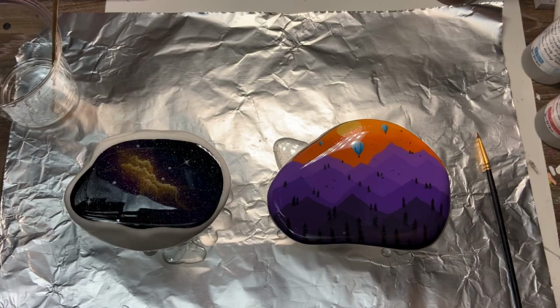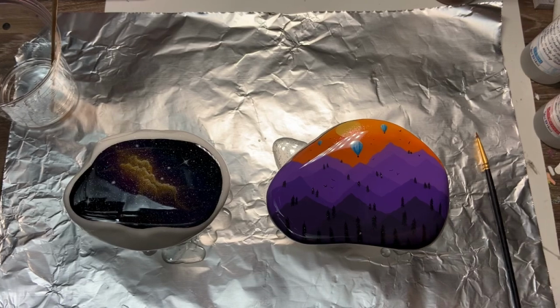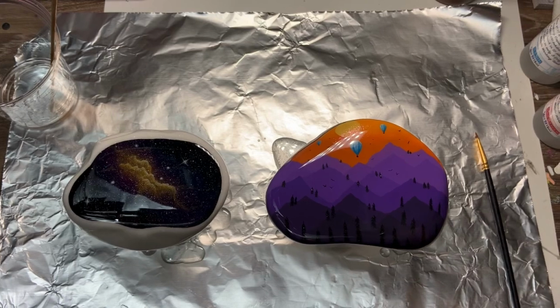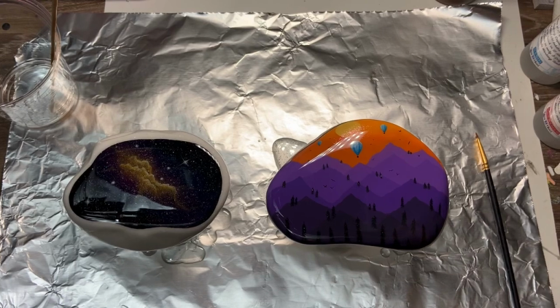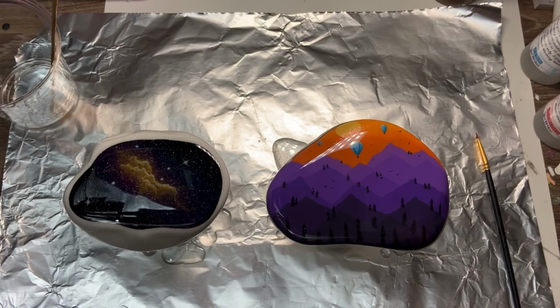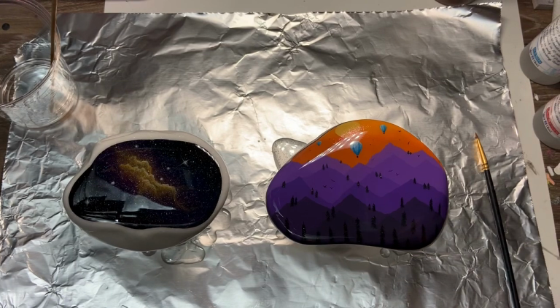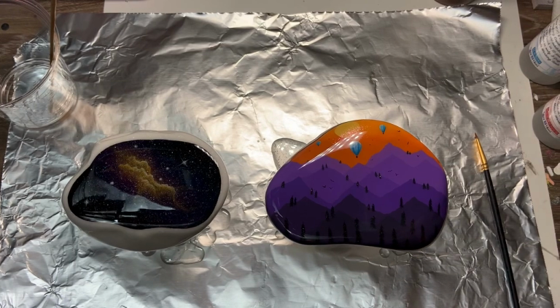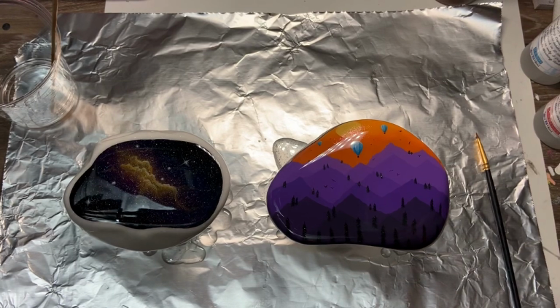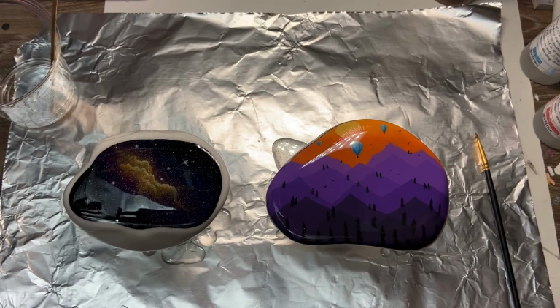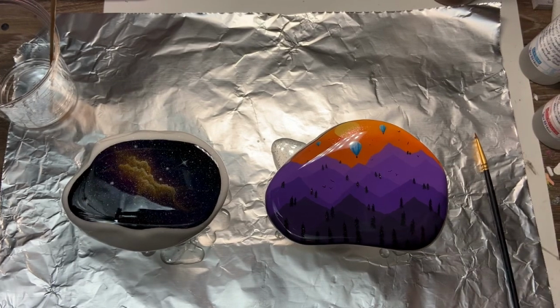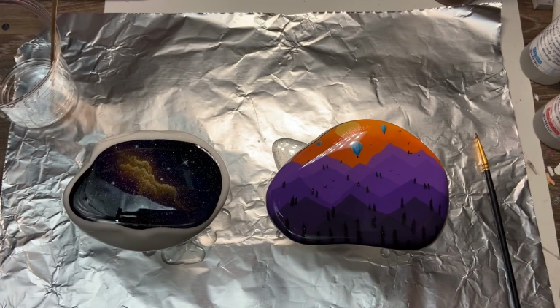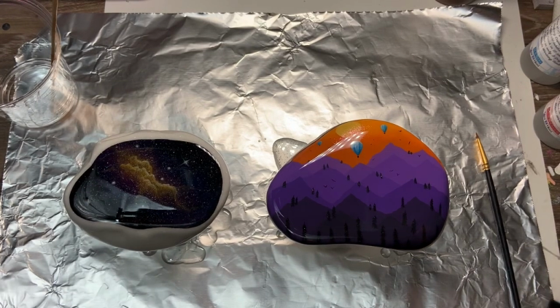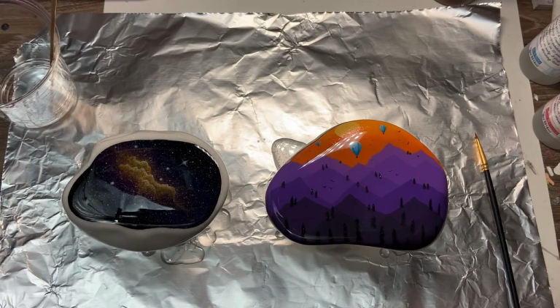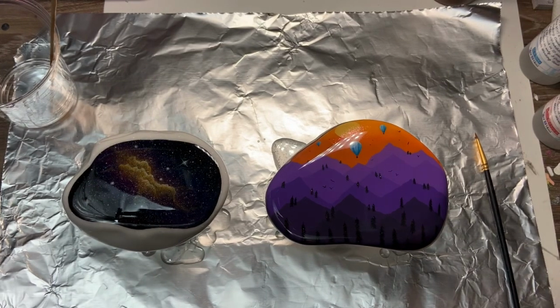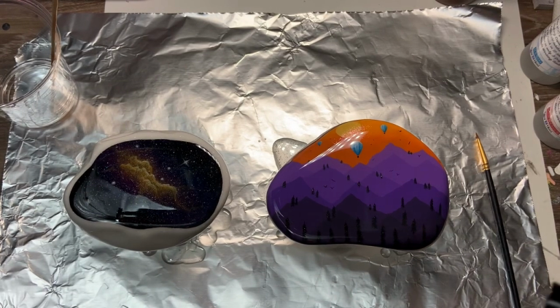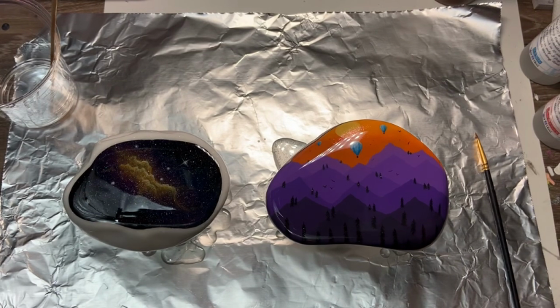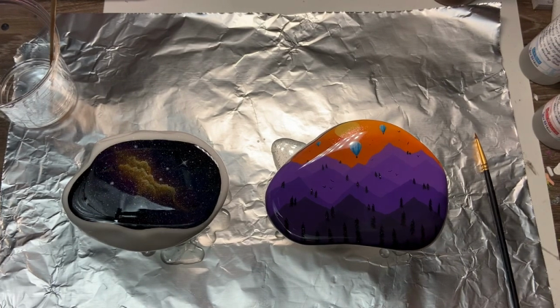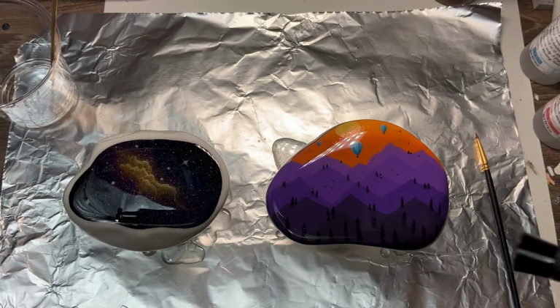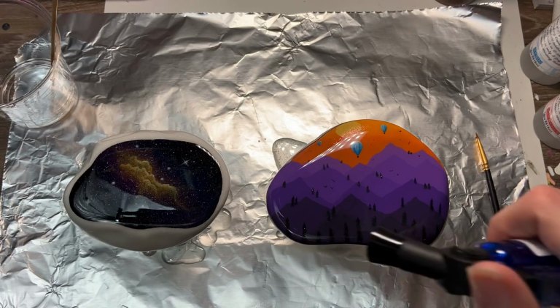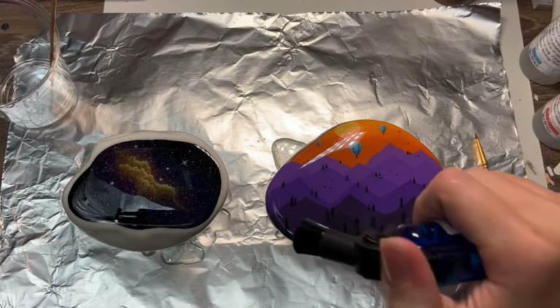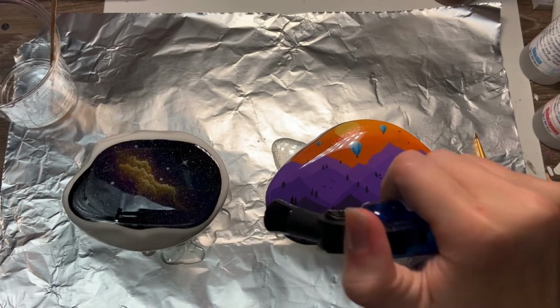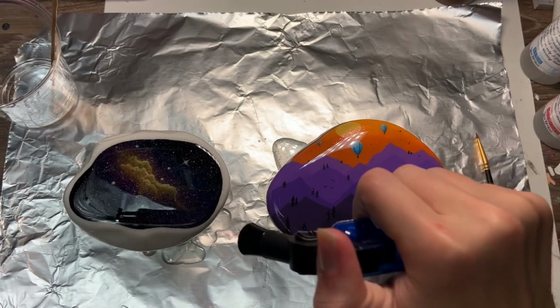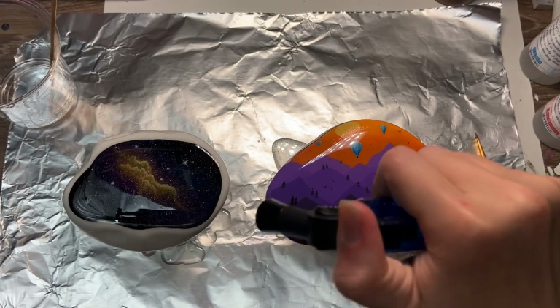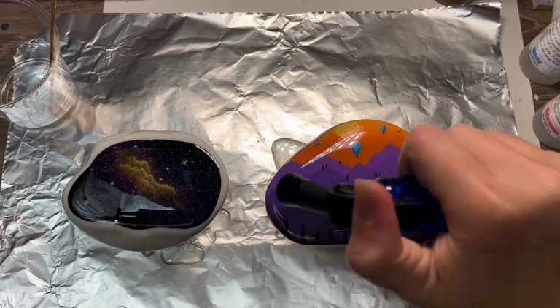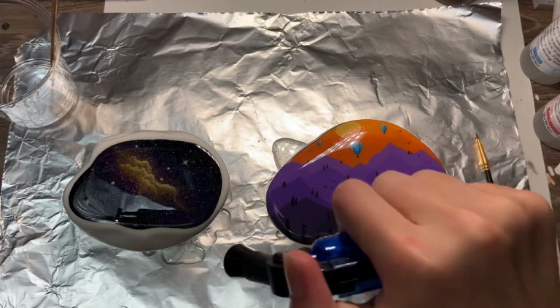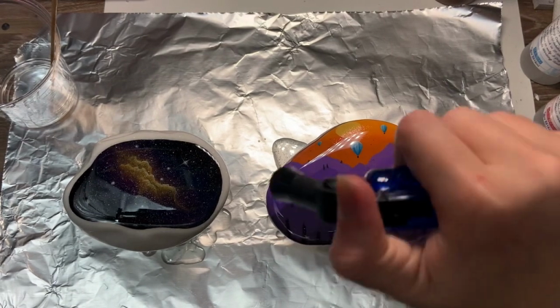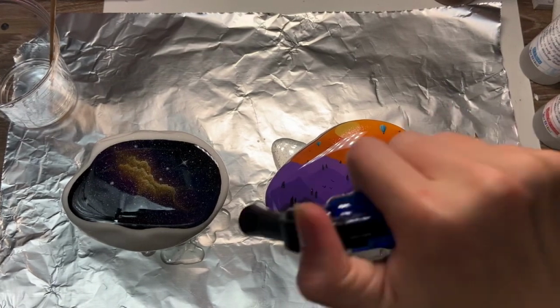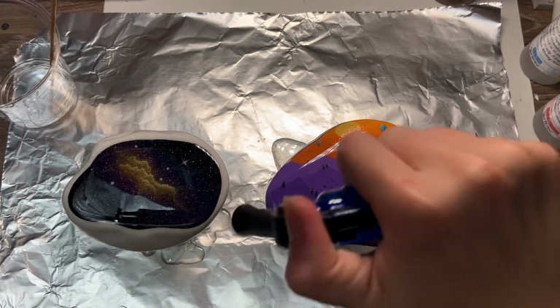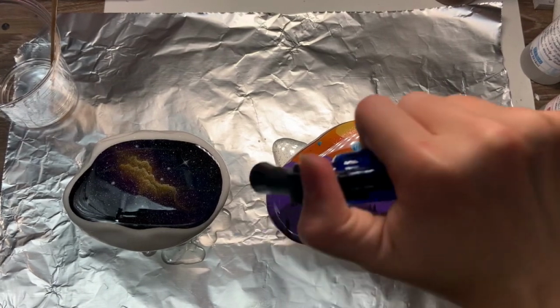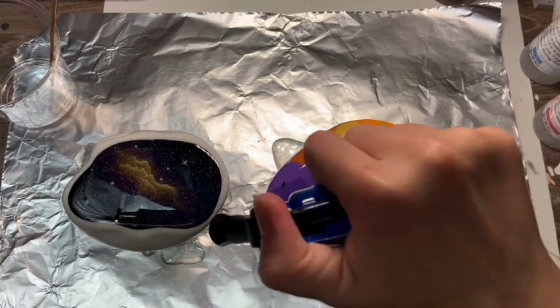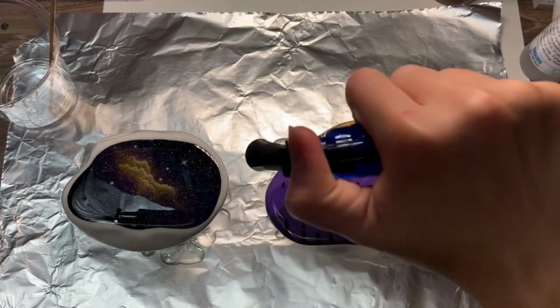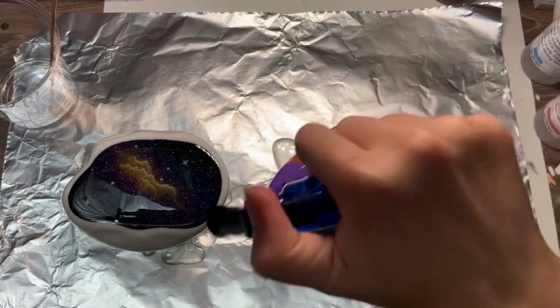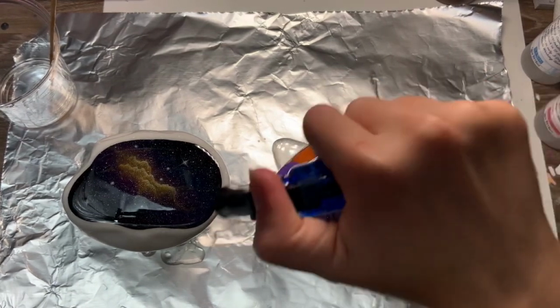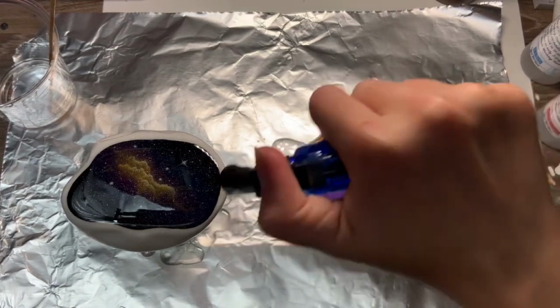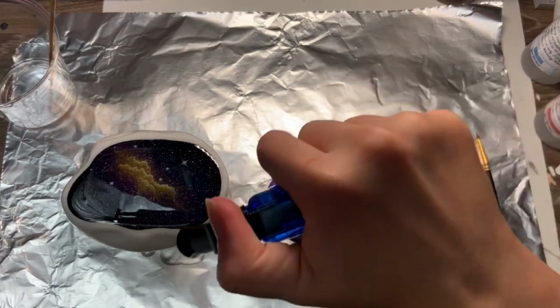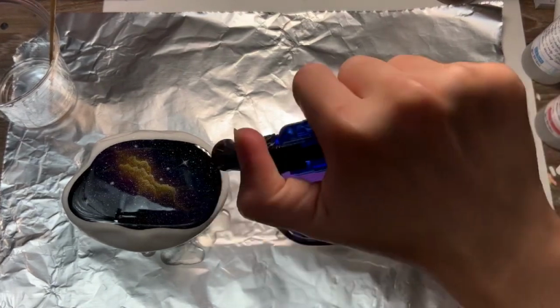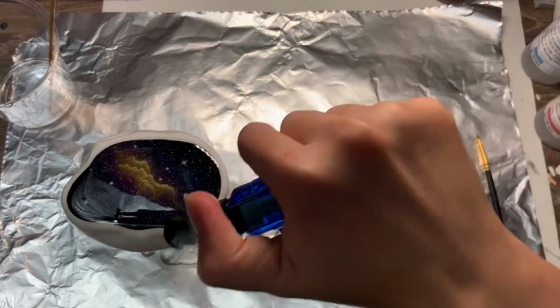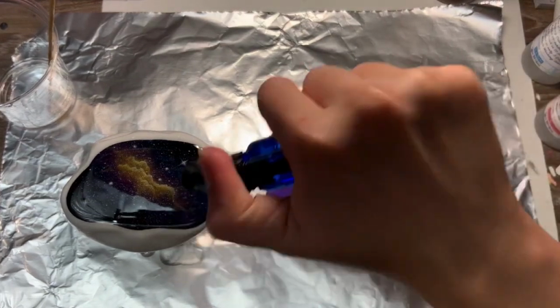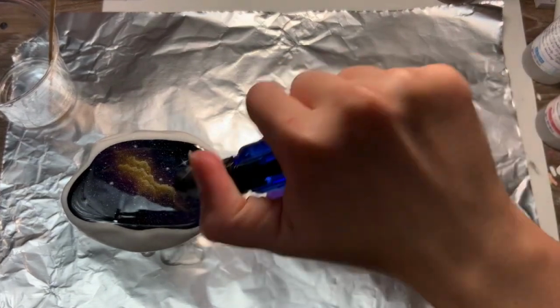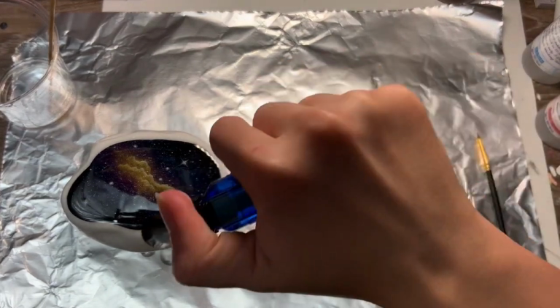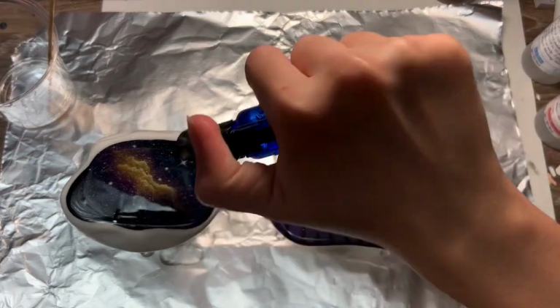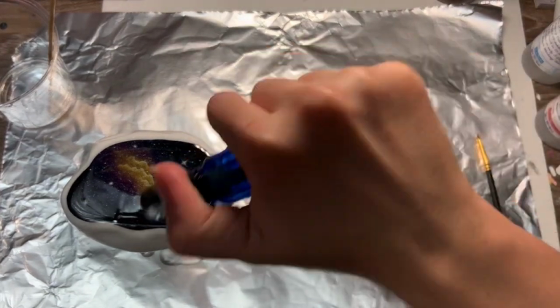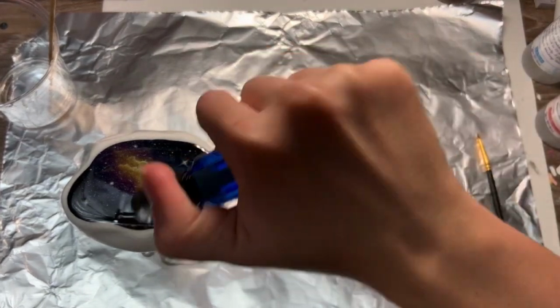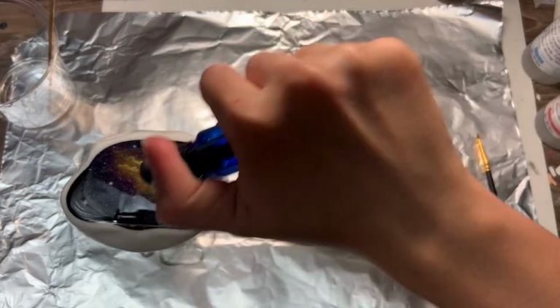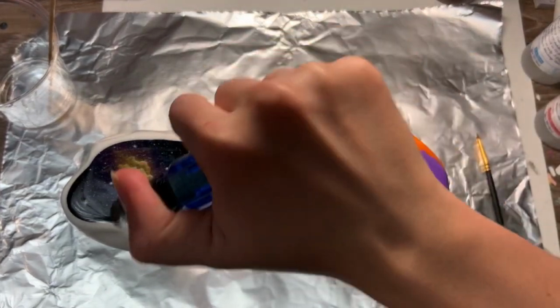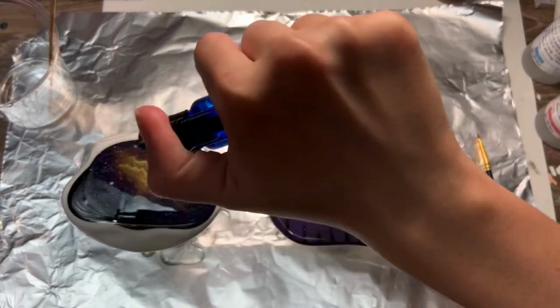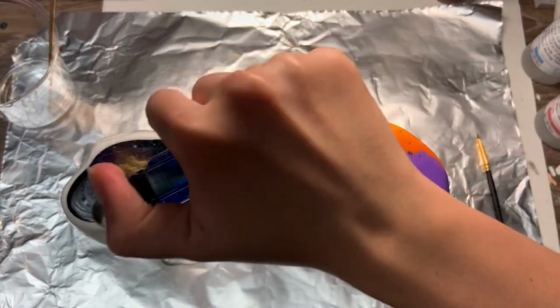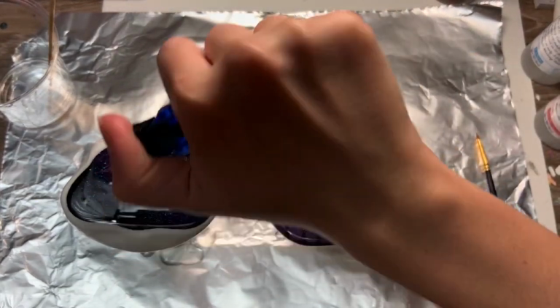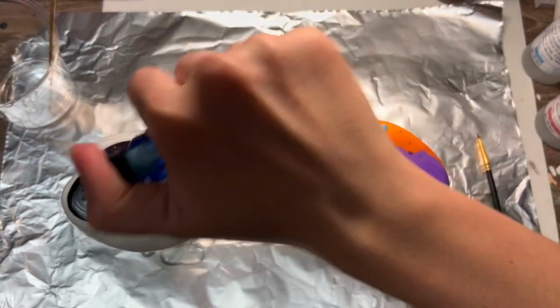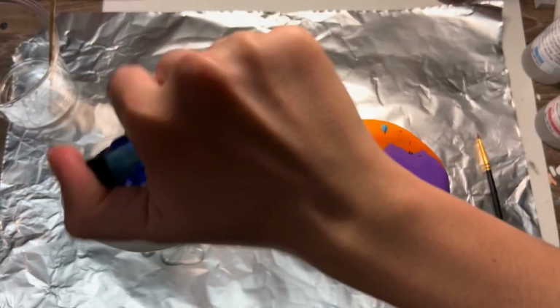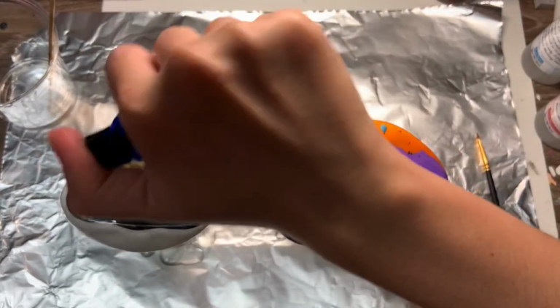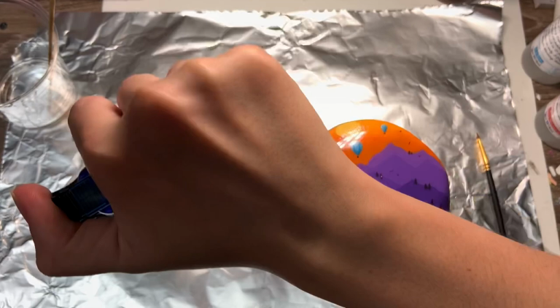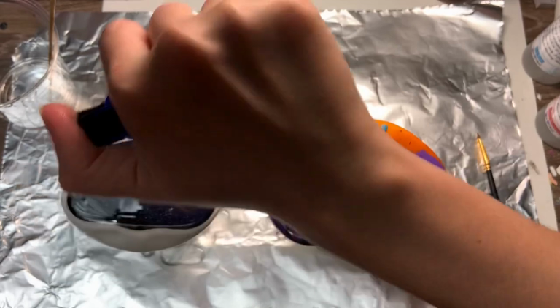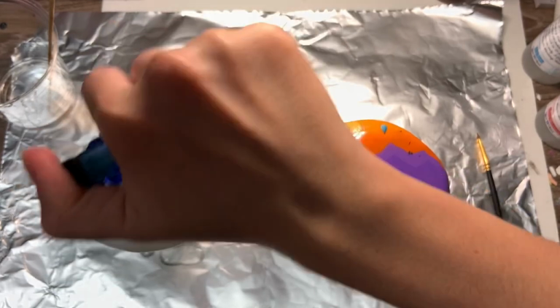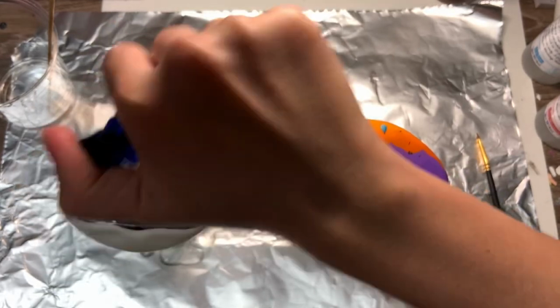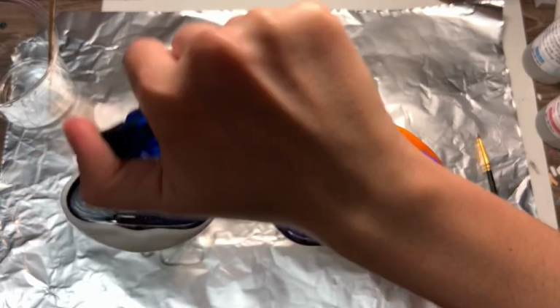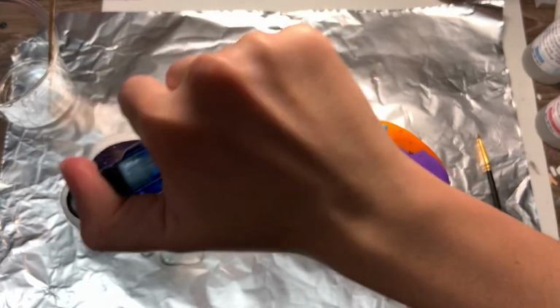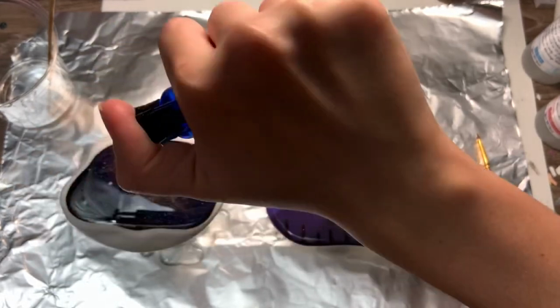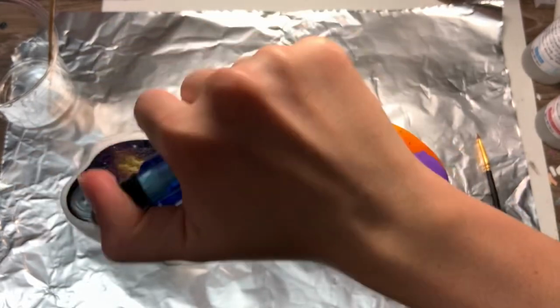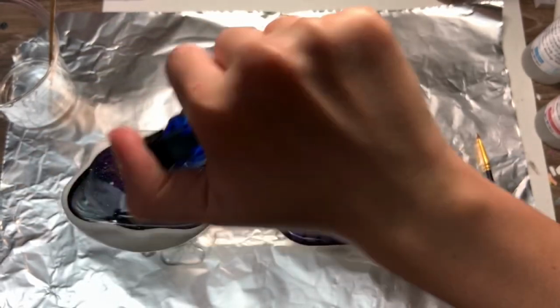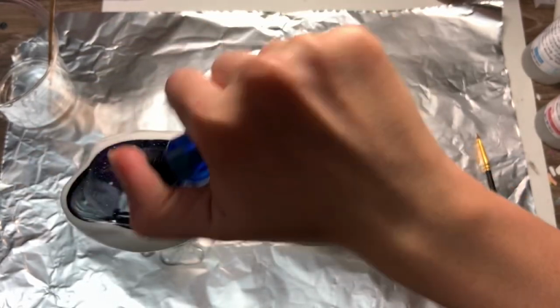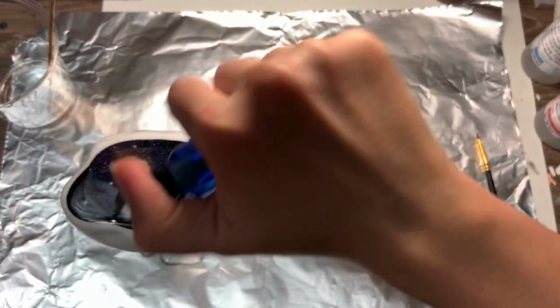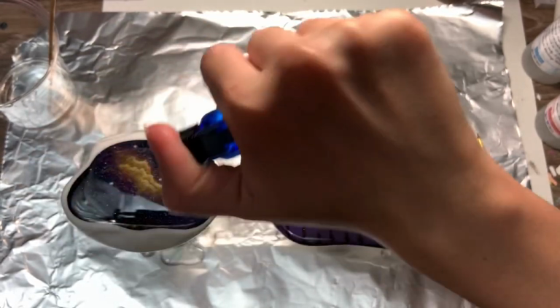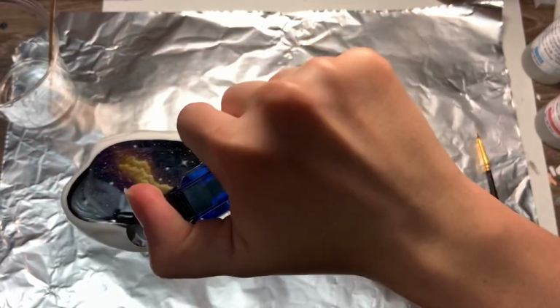Finally, I'm going back in with the torch, going over each one to get rid of every last bubble.